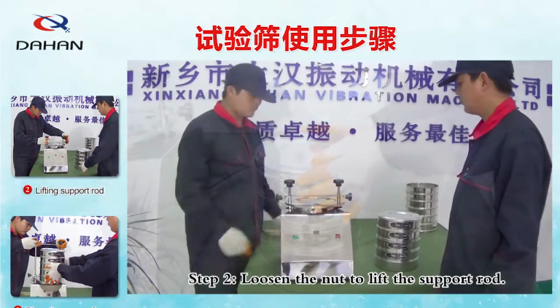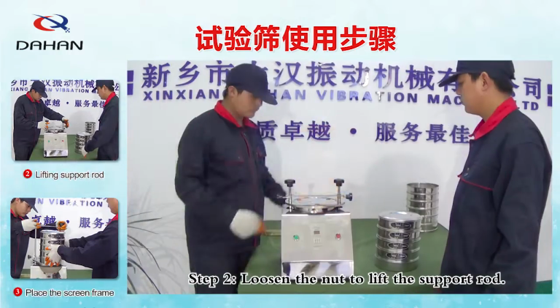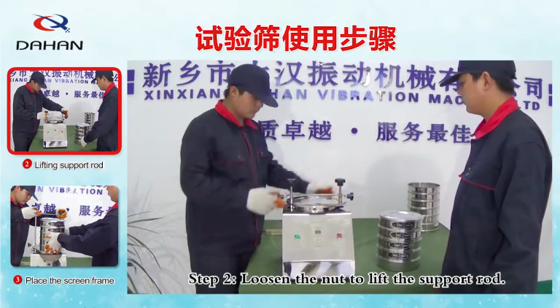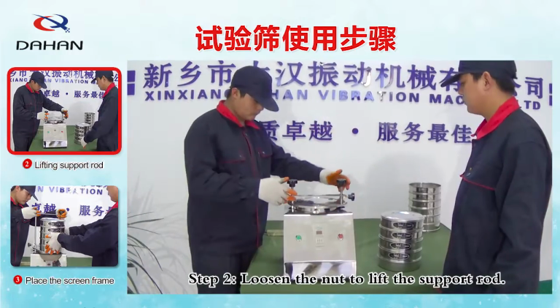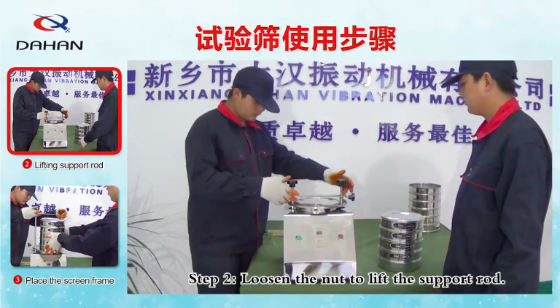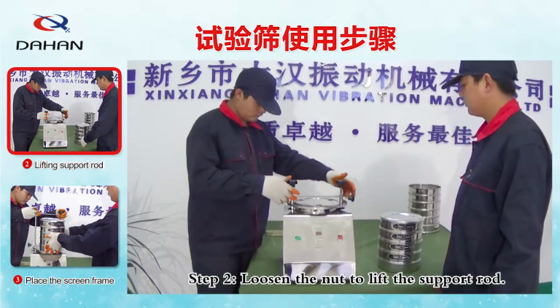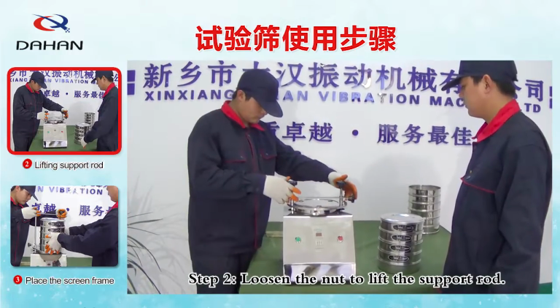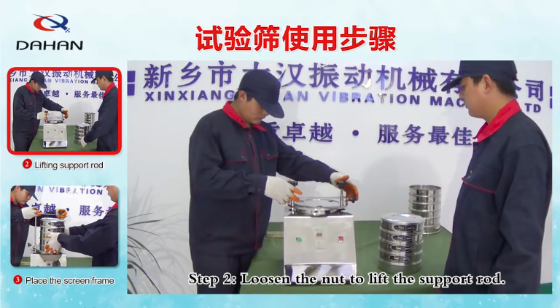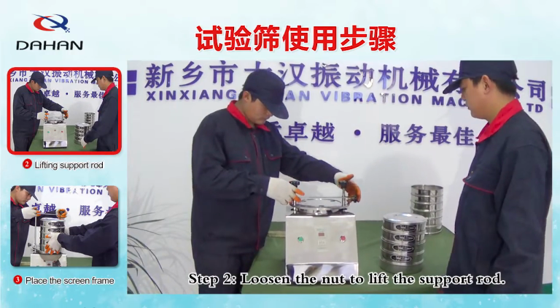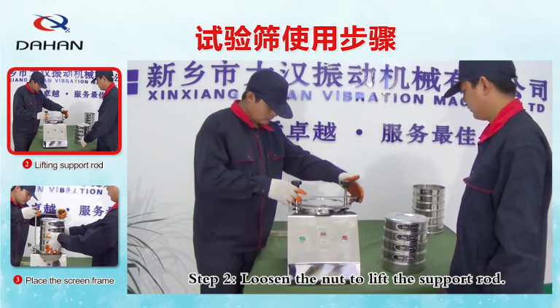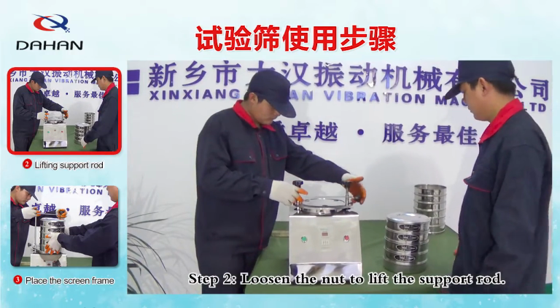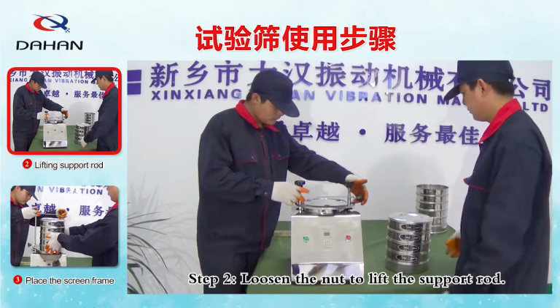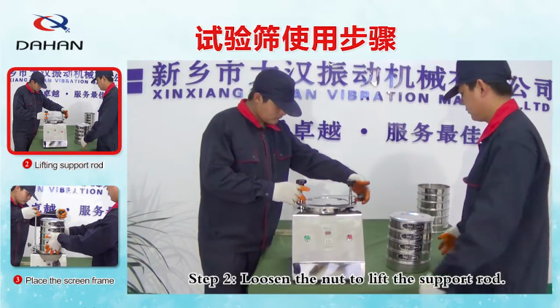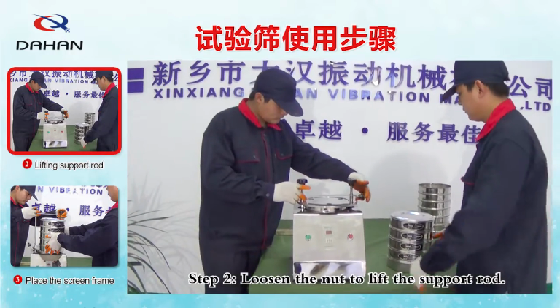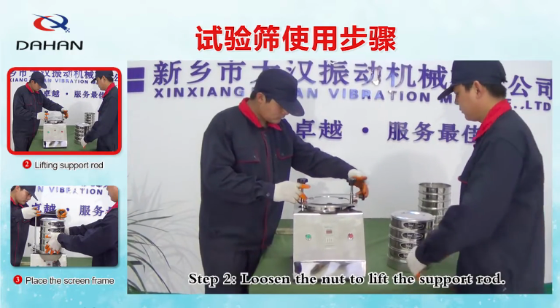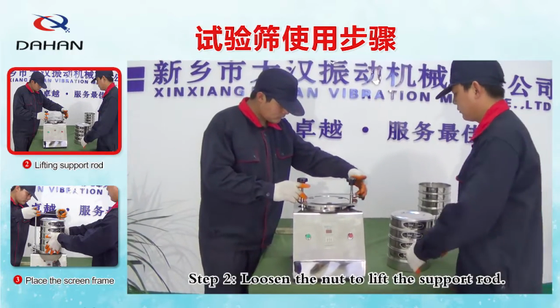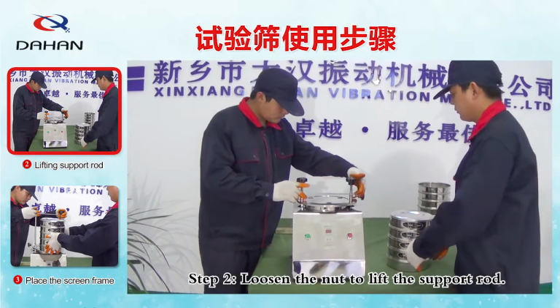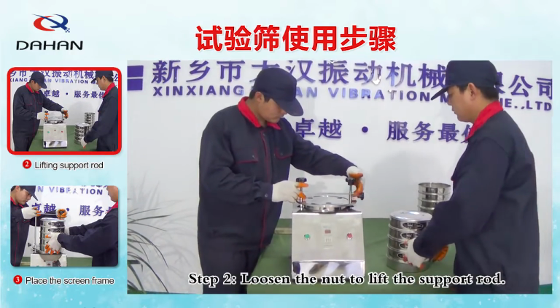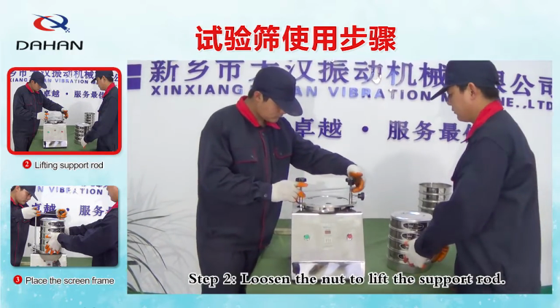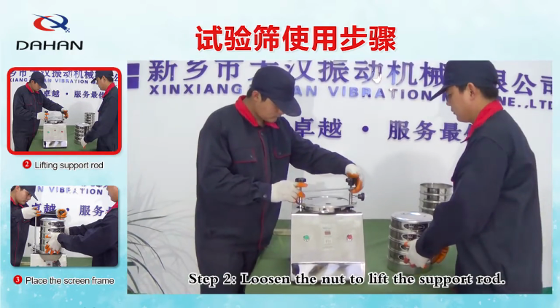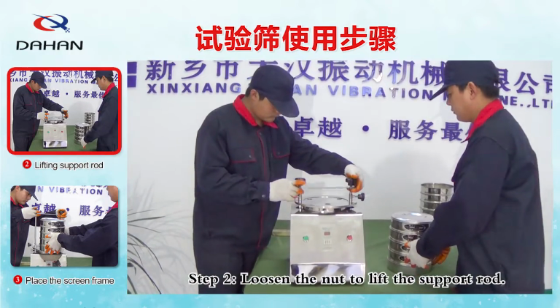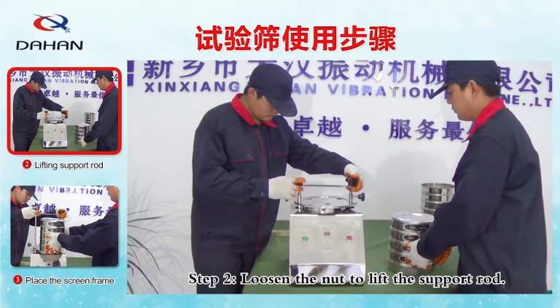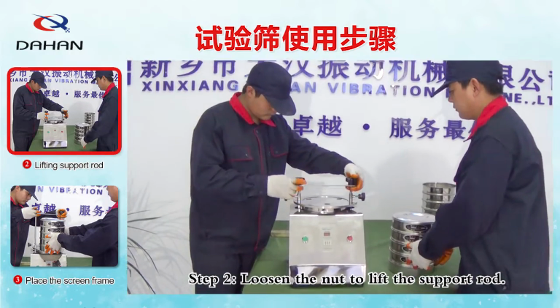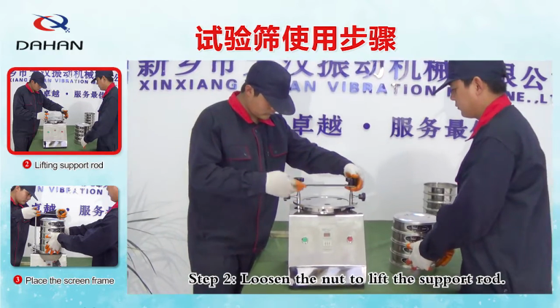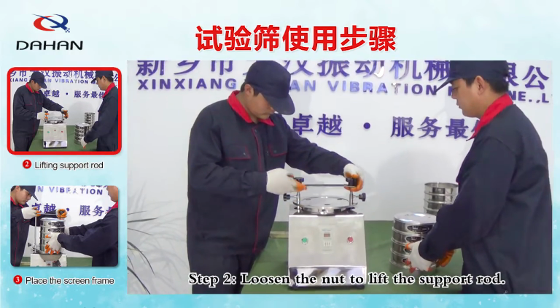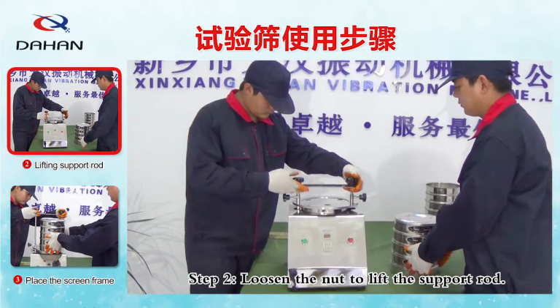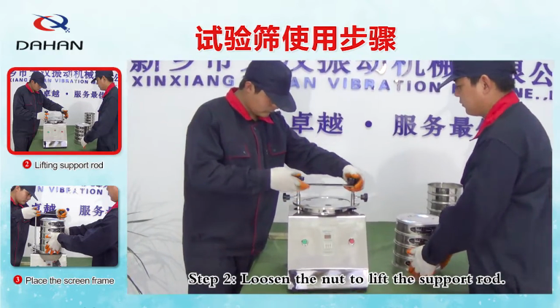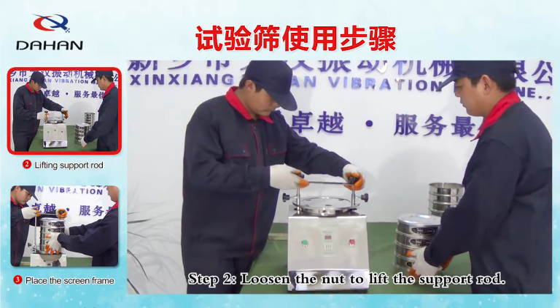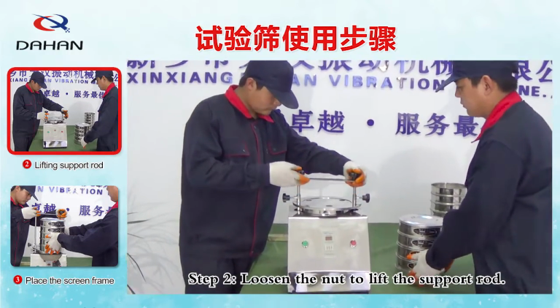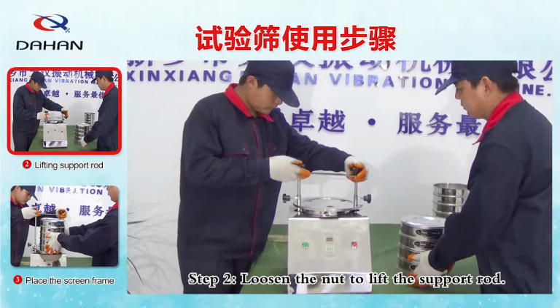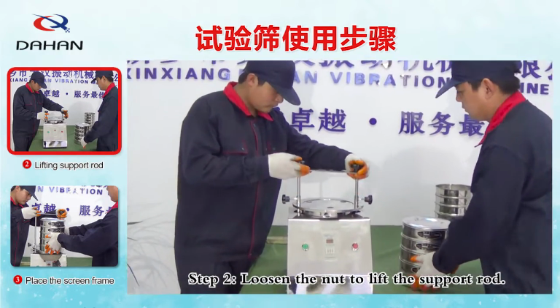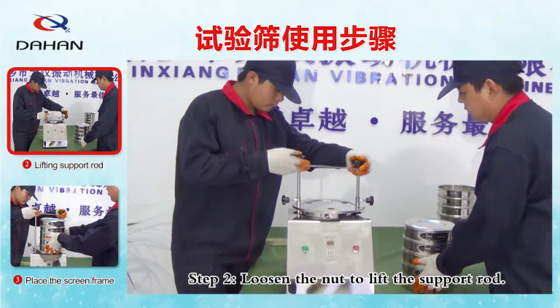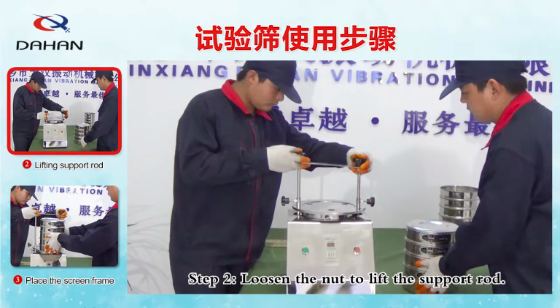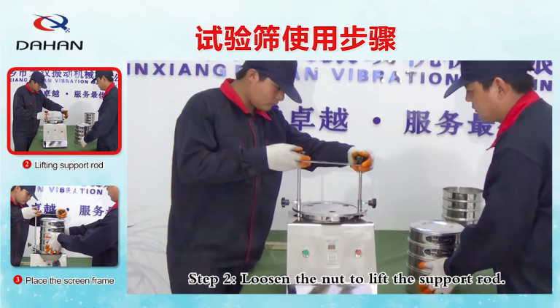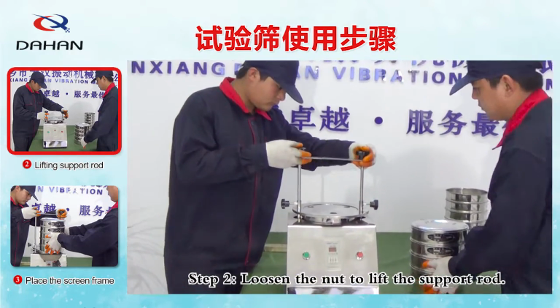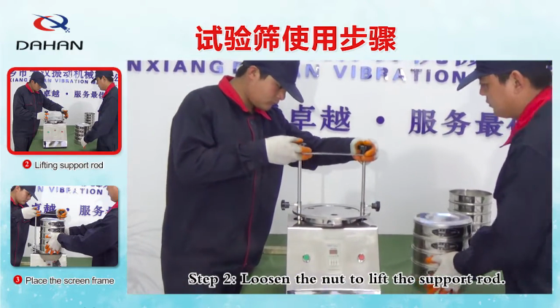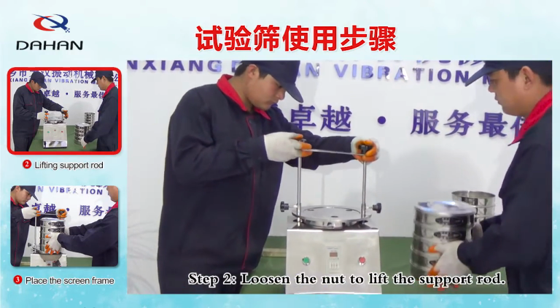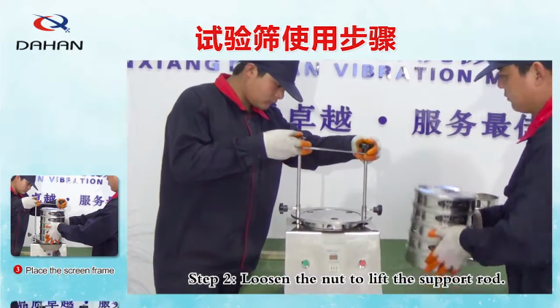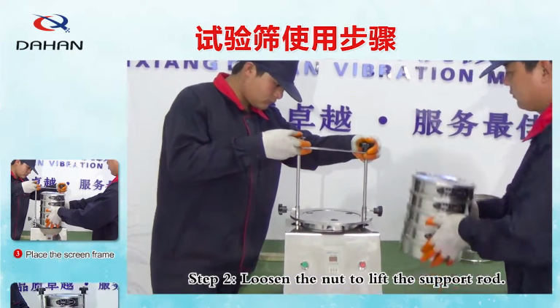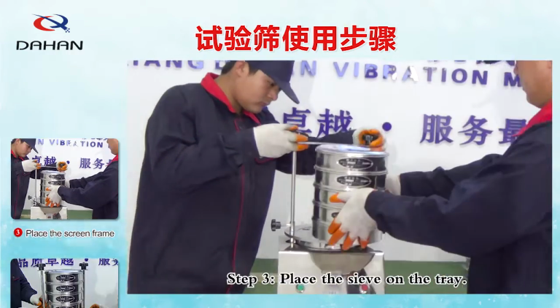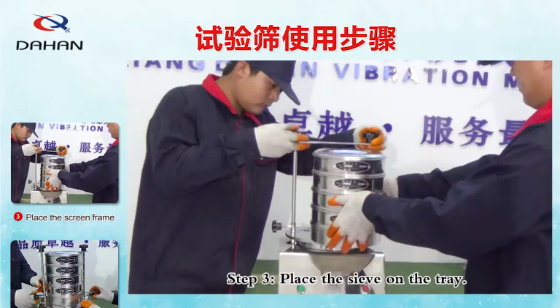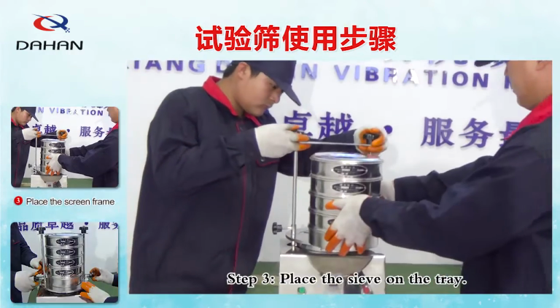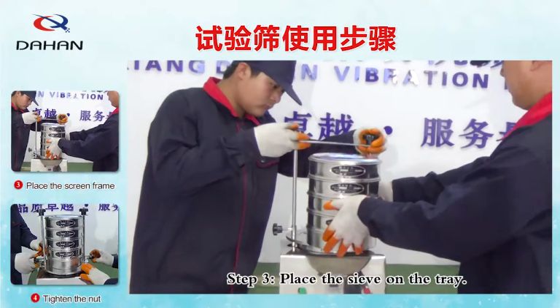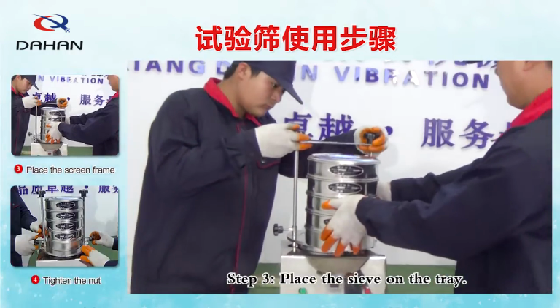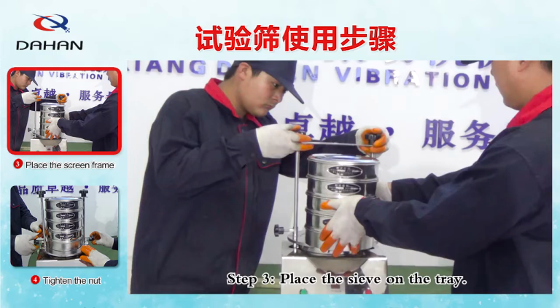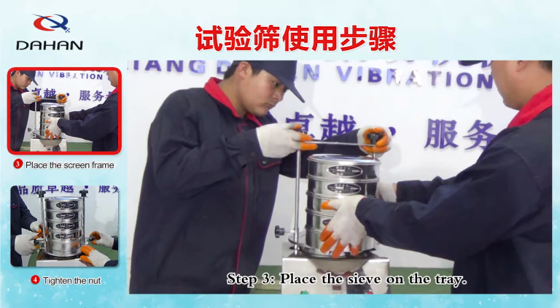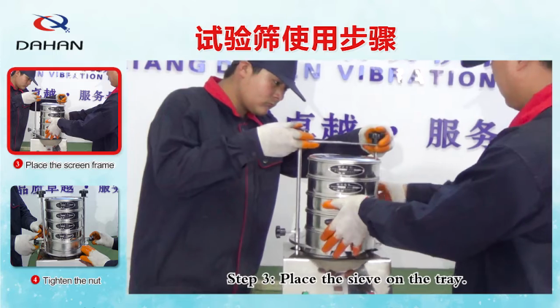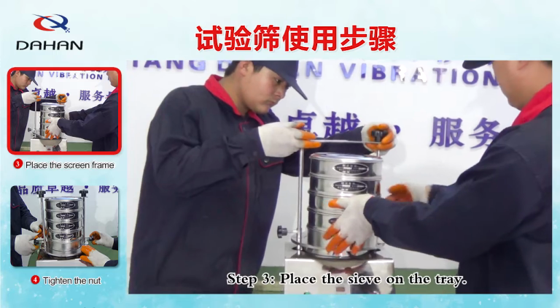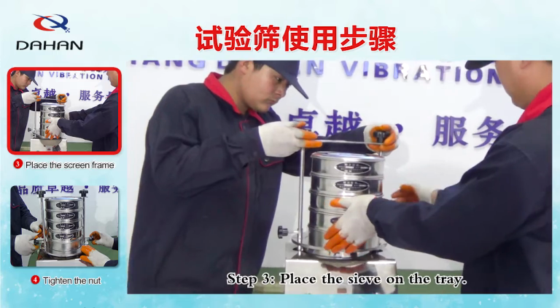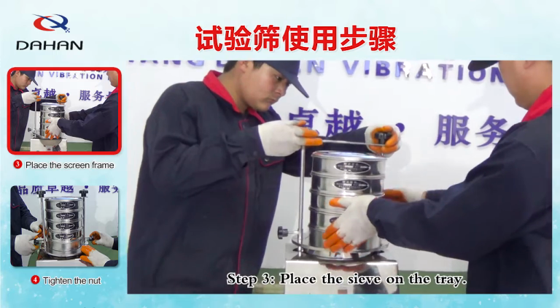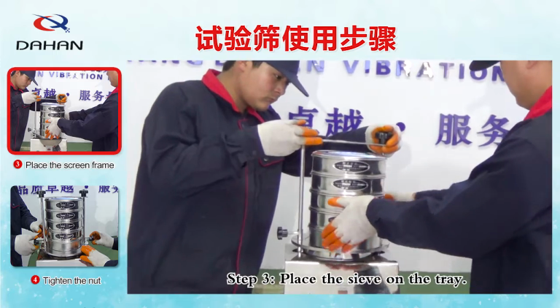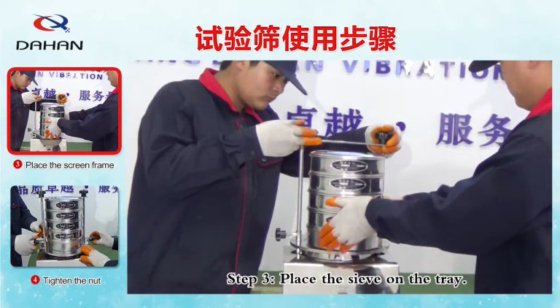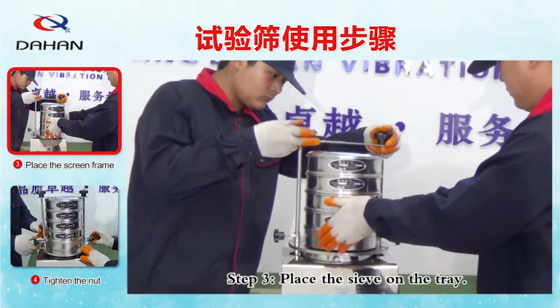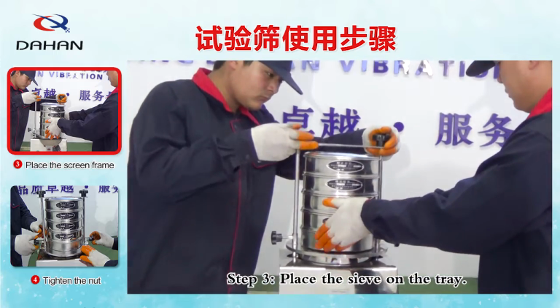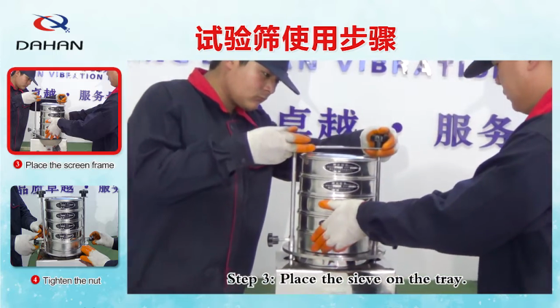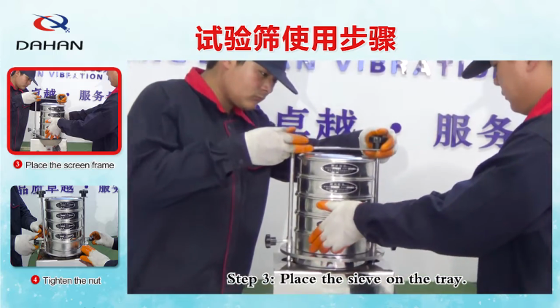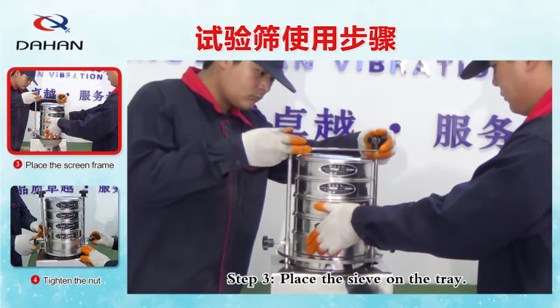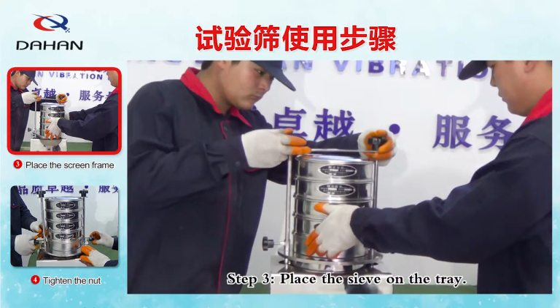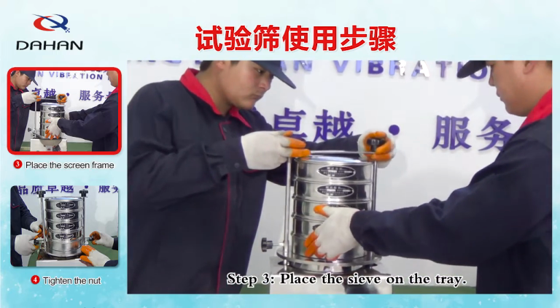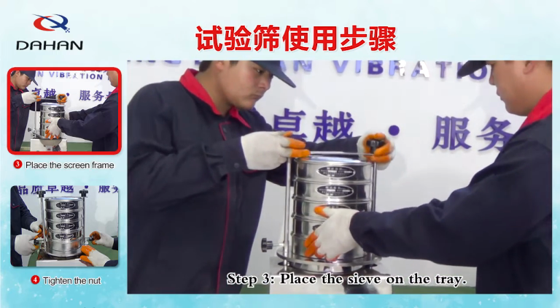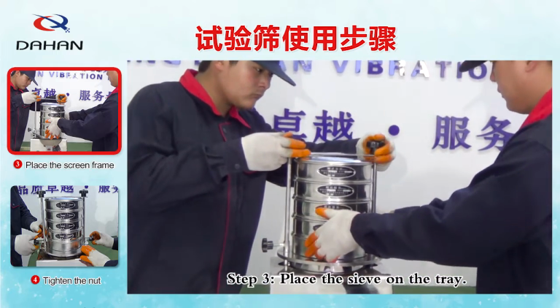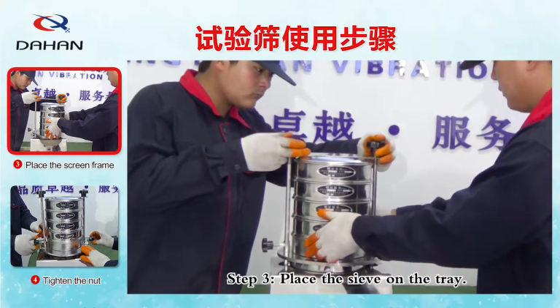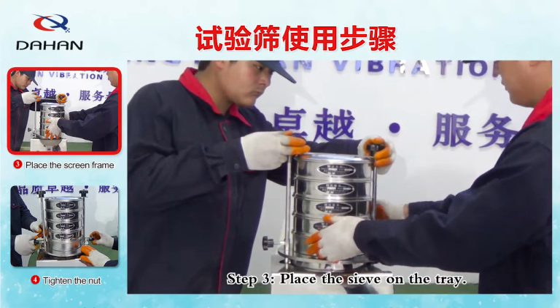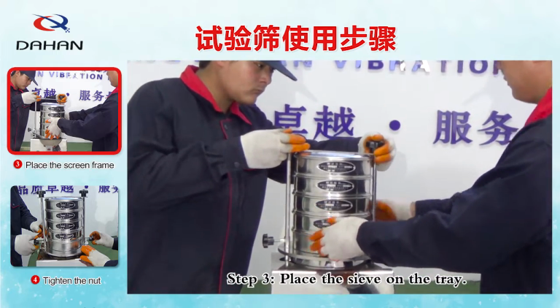Step 2: Loosen the nut to lift the support rod. Step 3: Place the sieve on the tray.